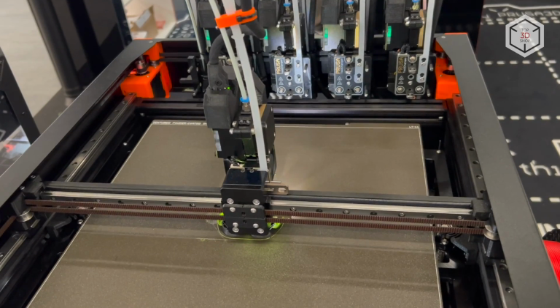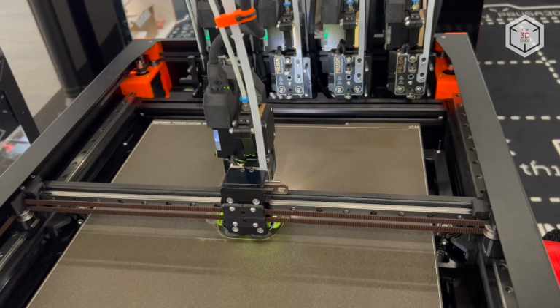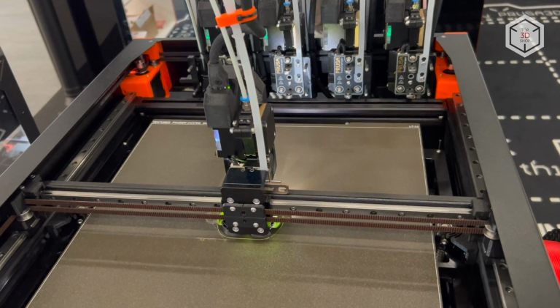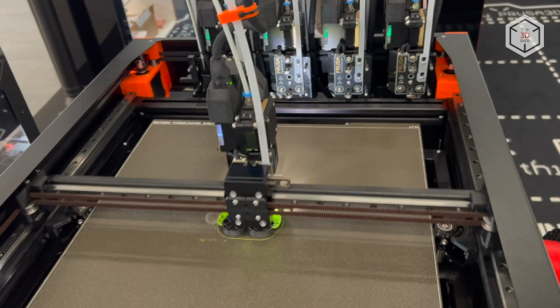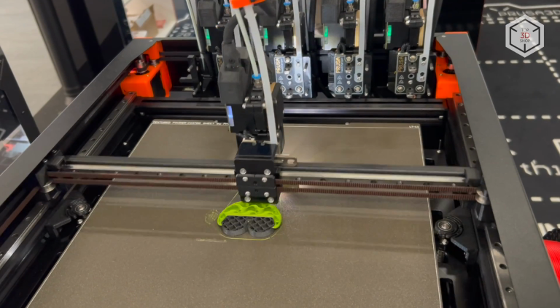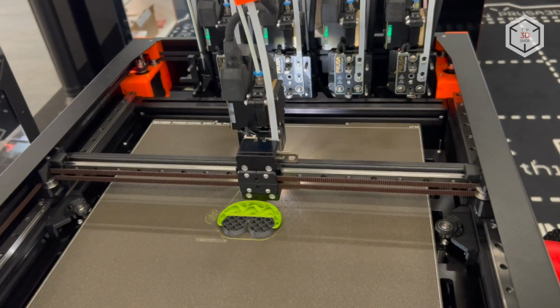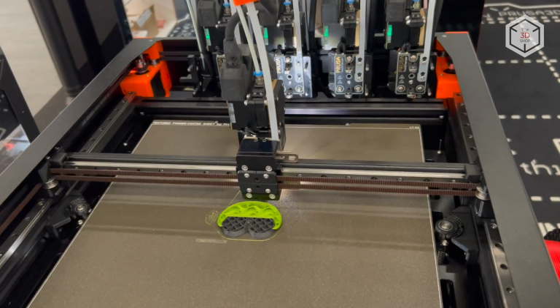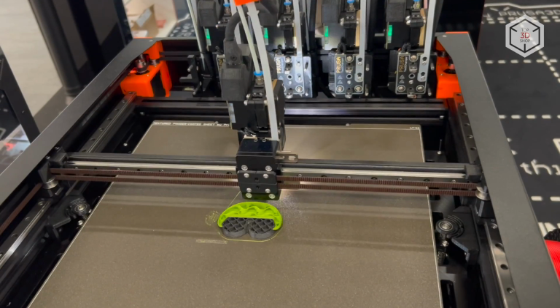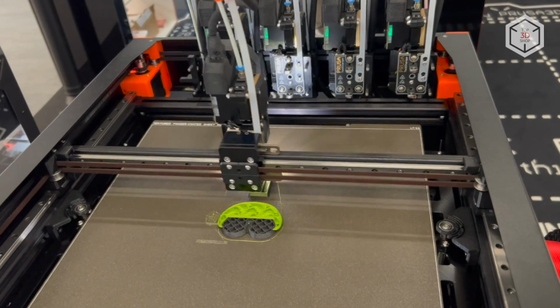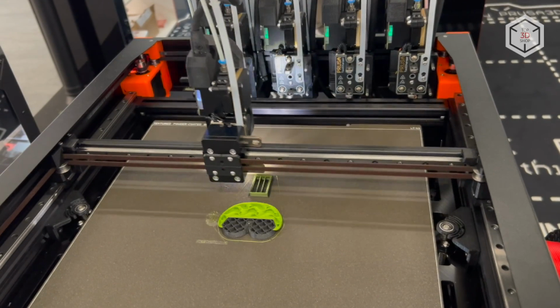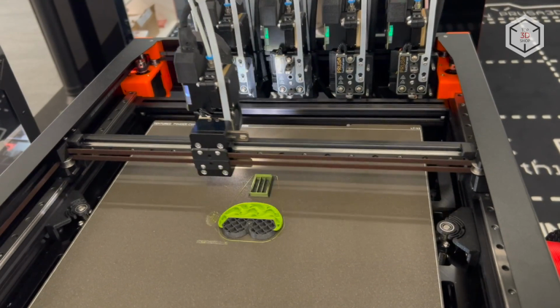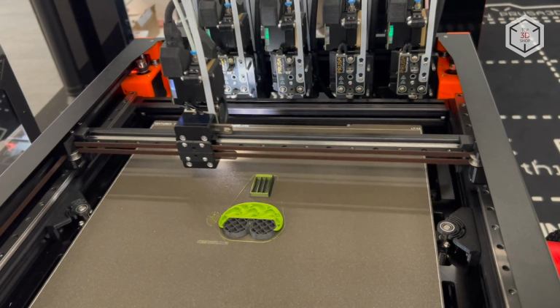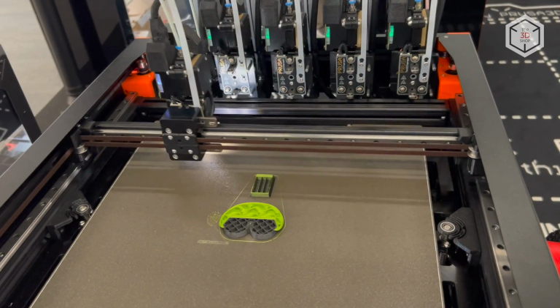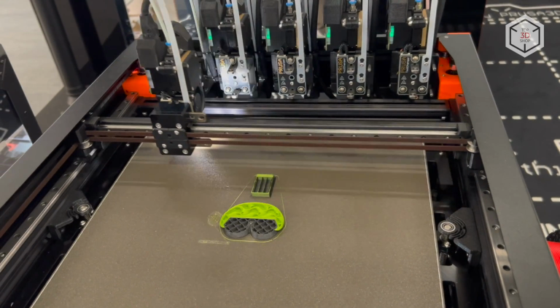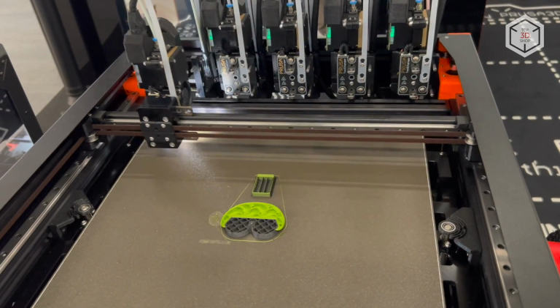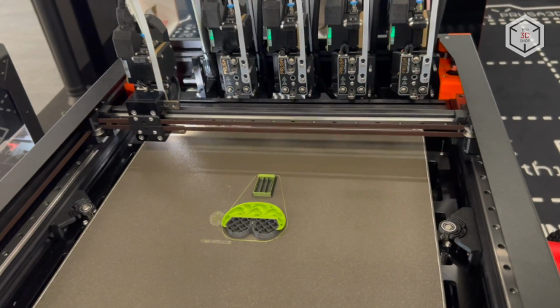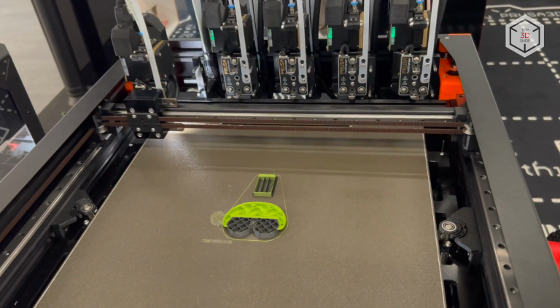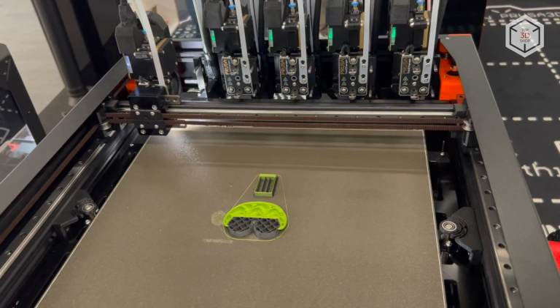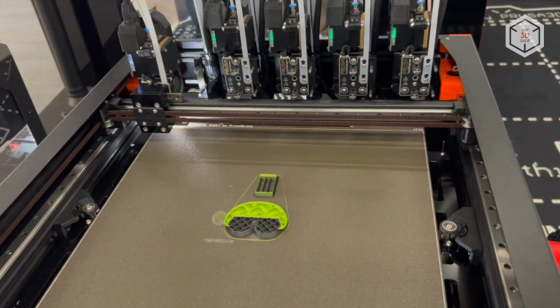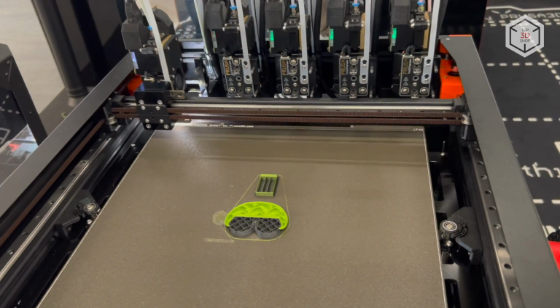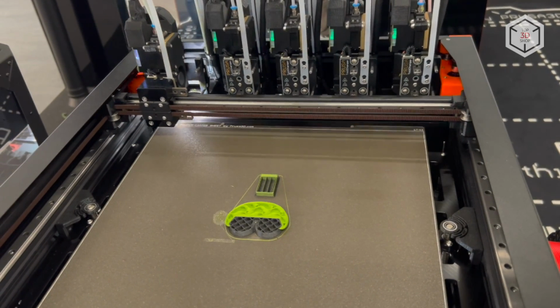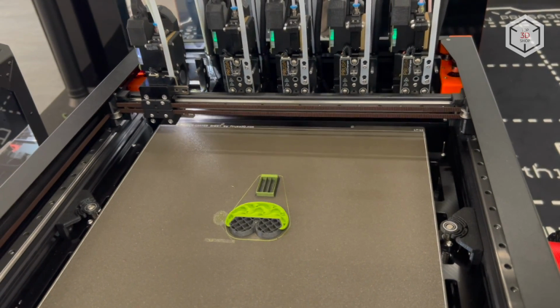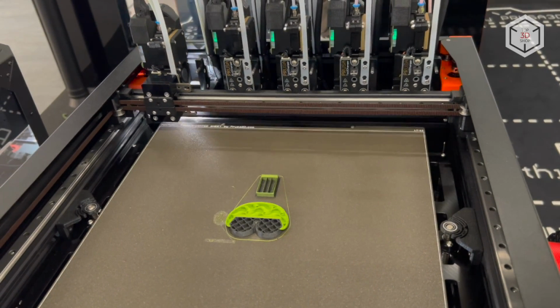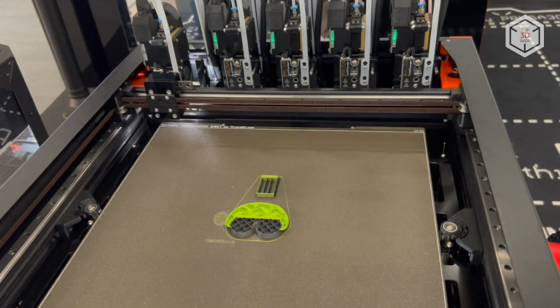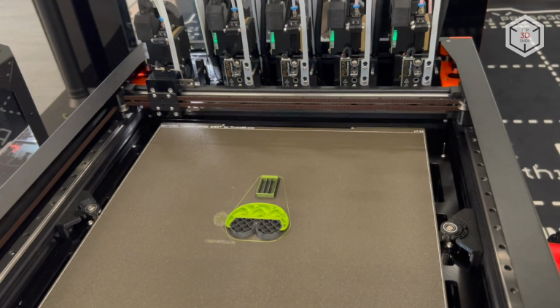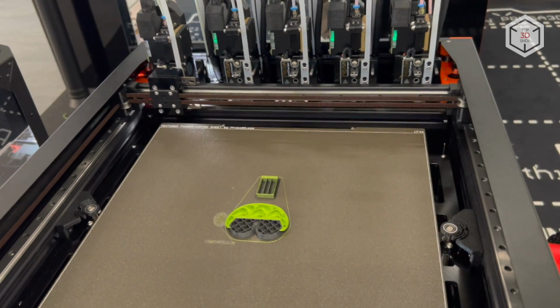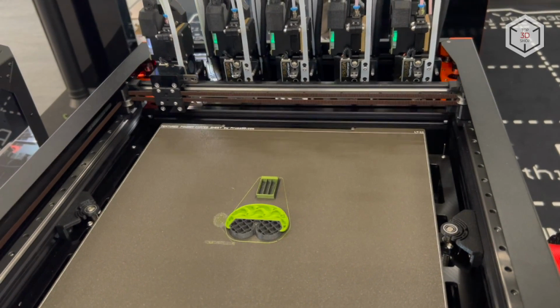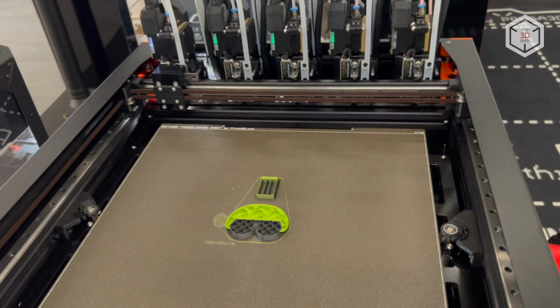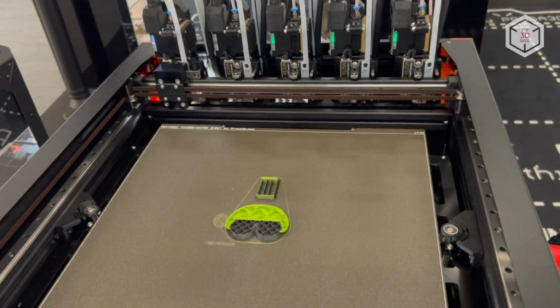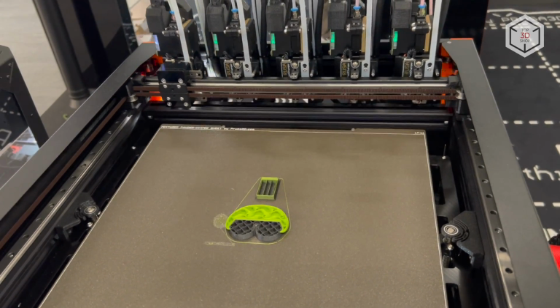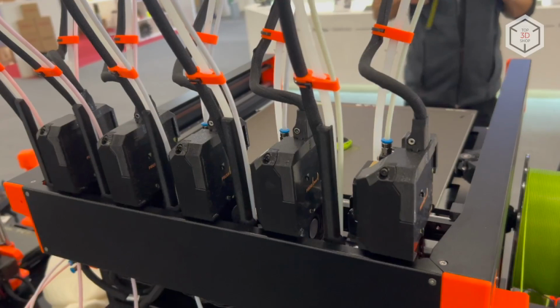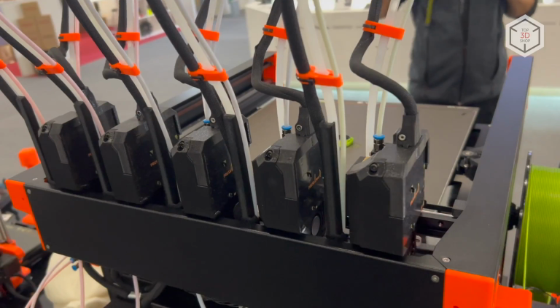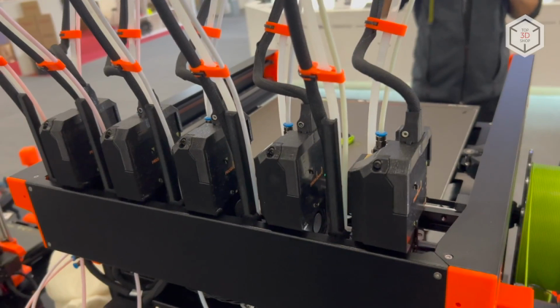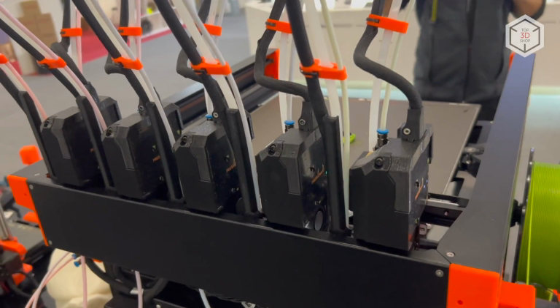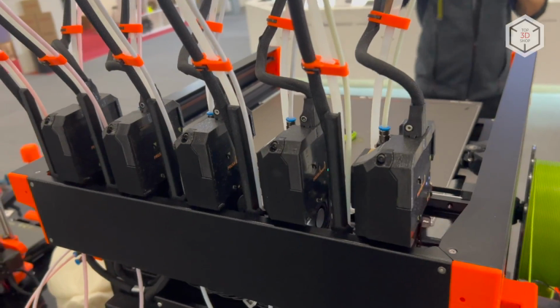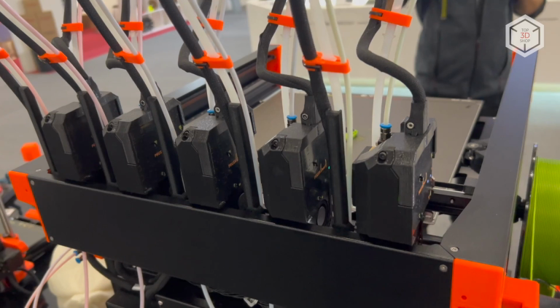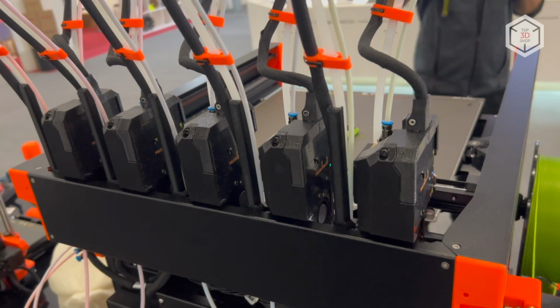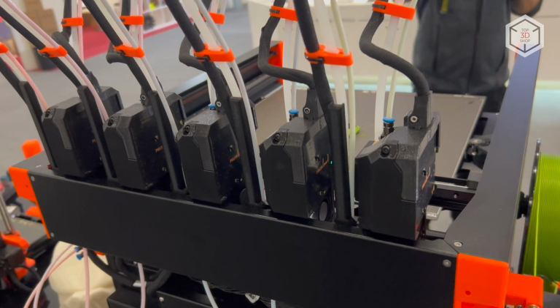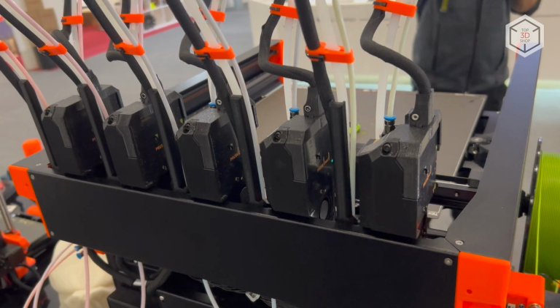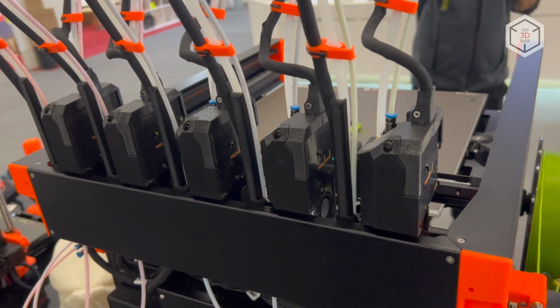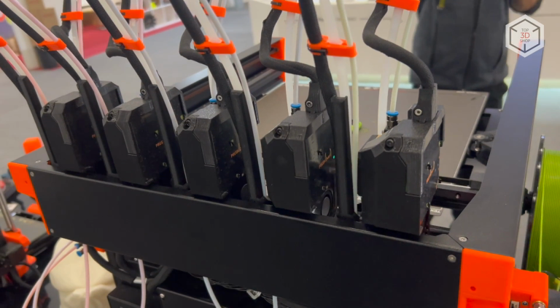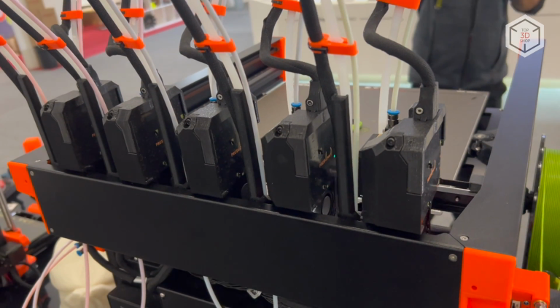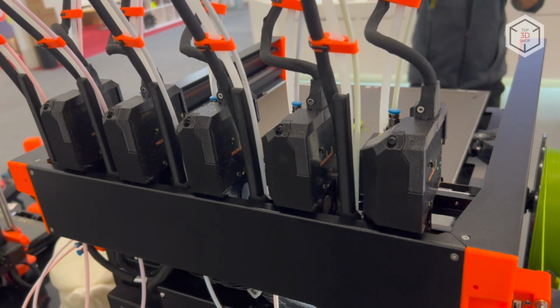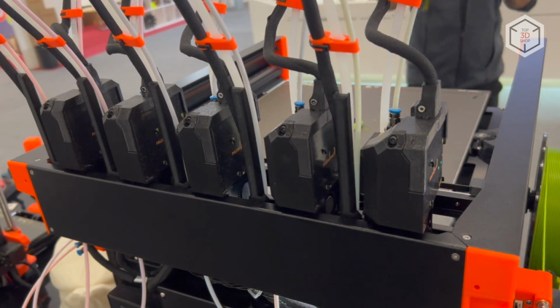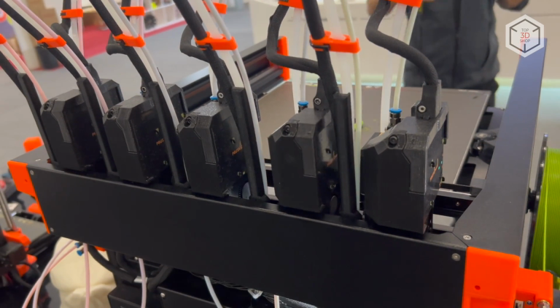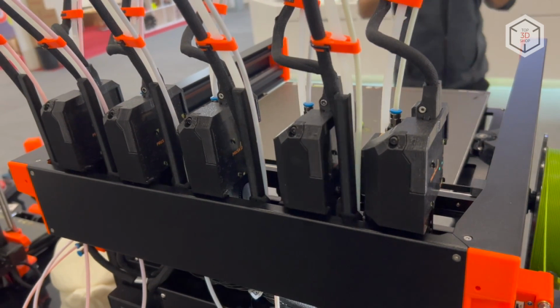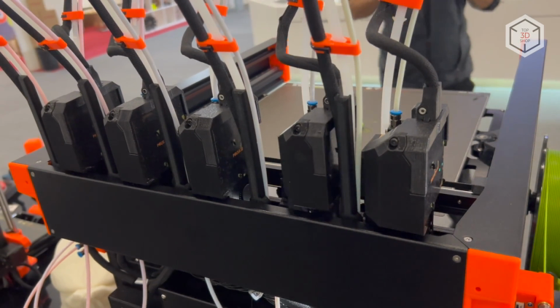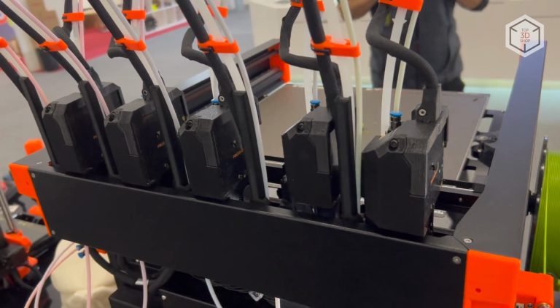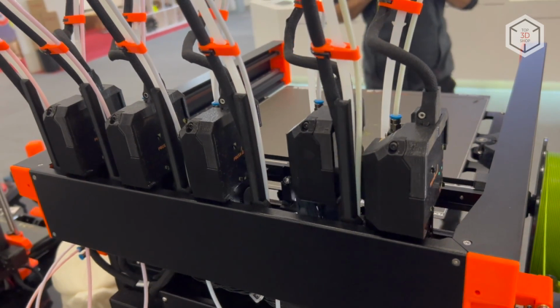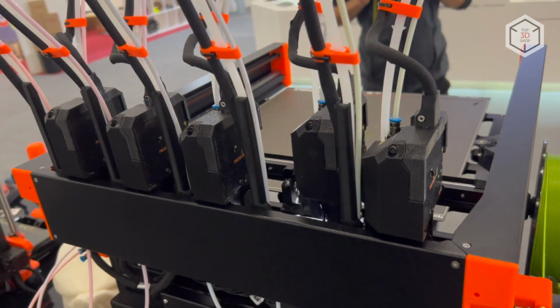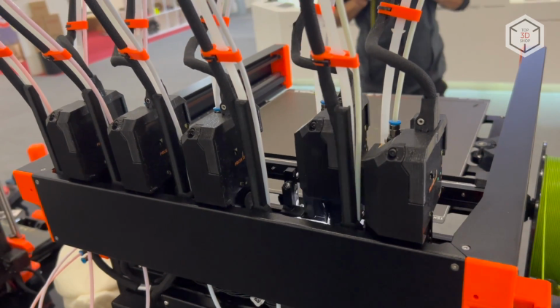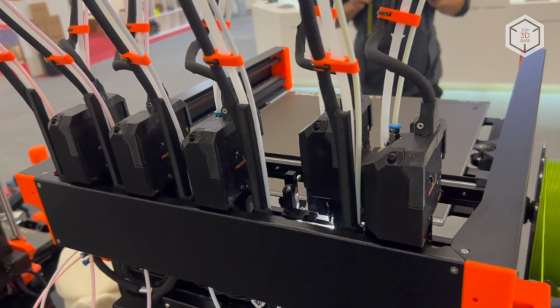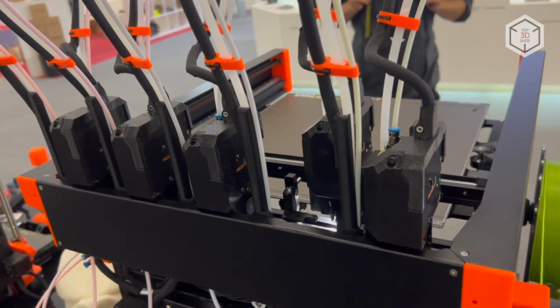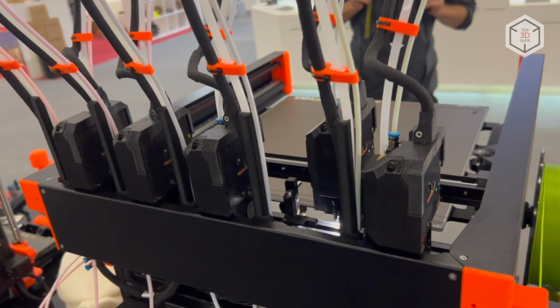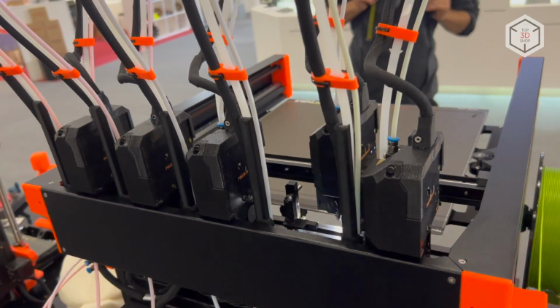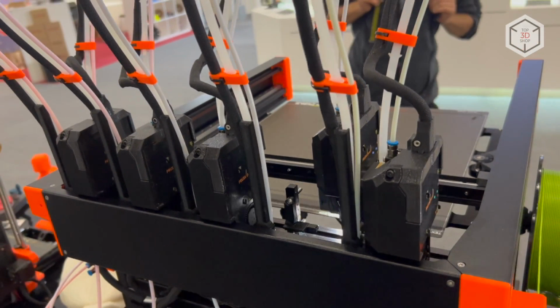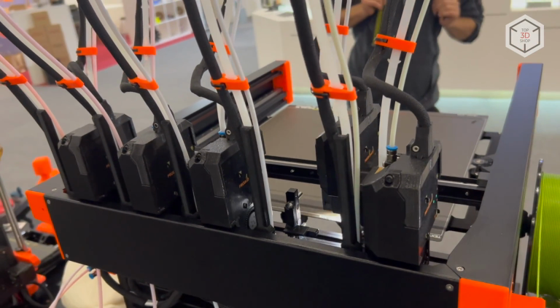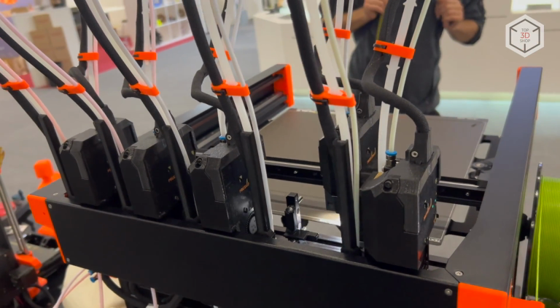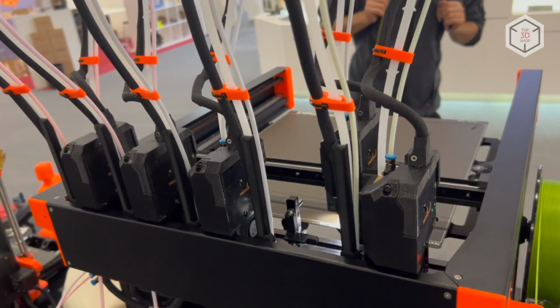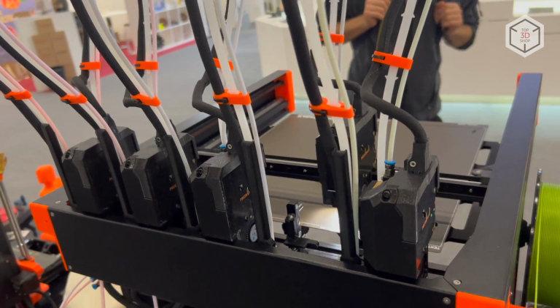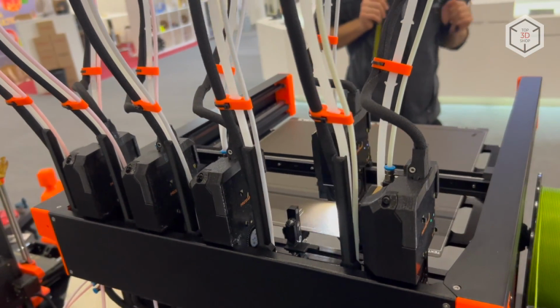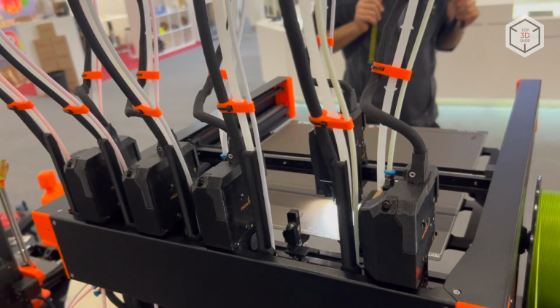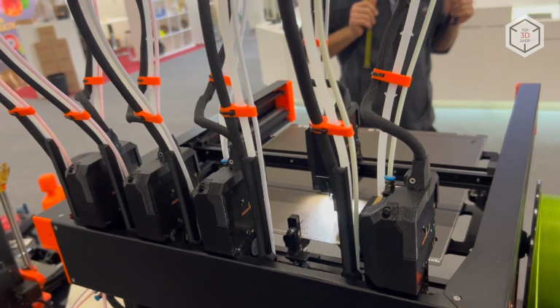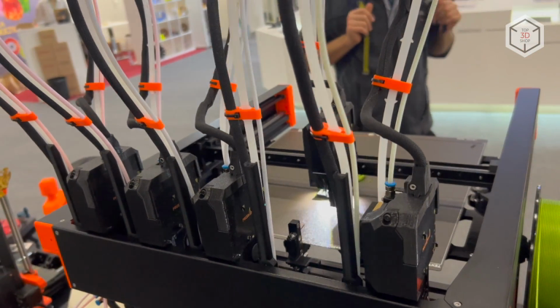Hi everyone, this is Top3DShop and in this video we will tell you about the original Prusa XL Multifilament FDM printer.